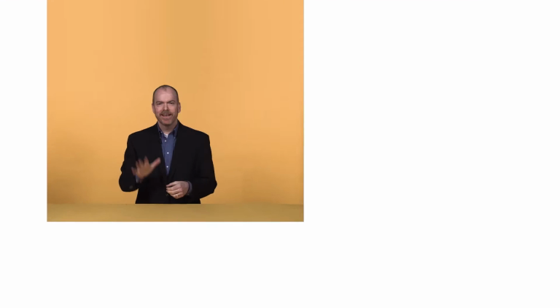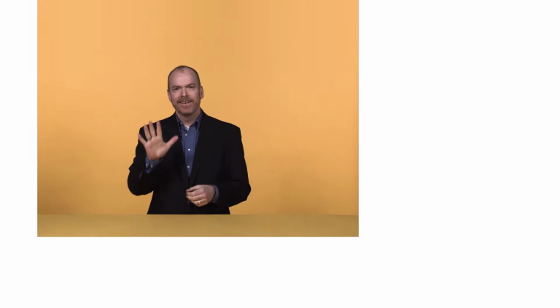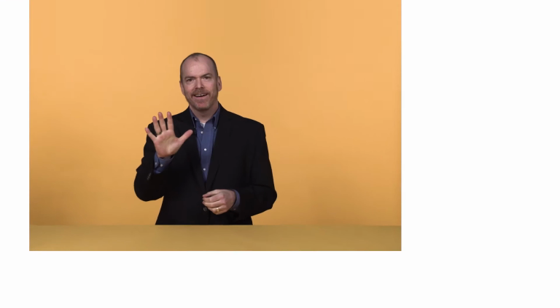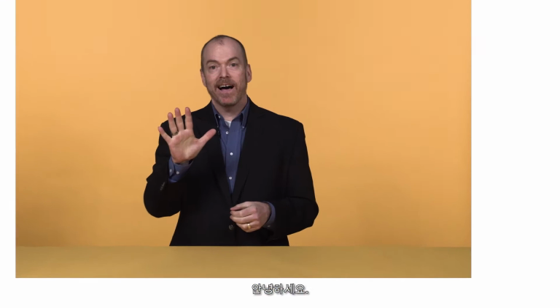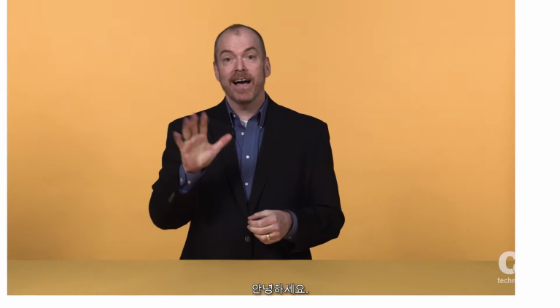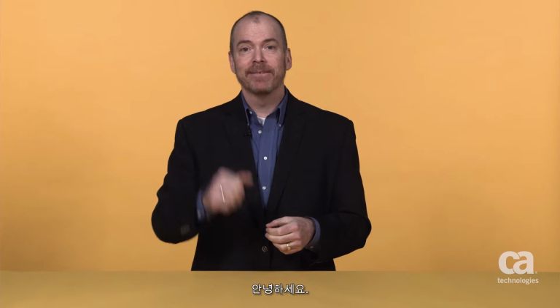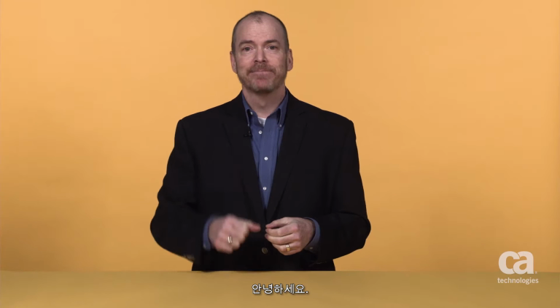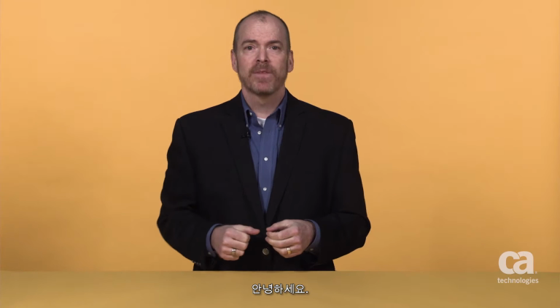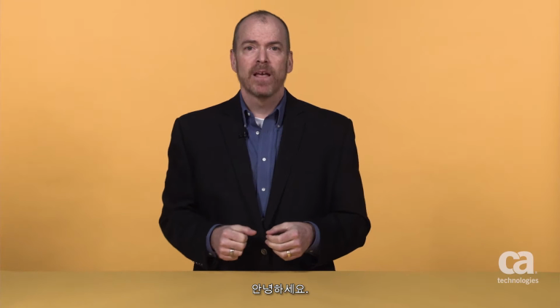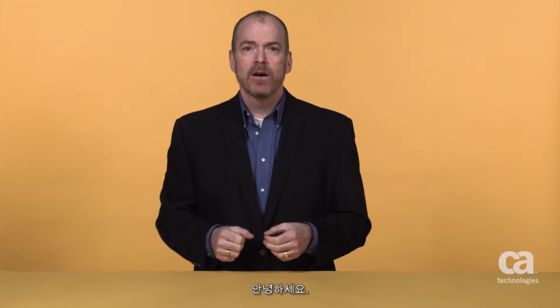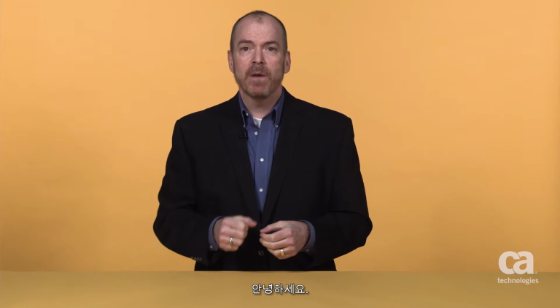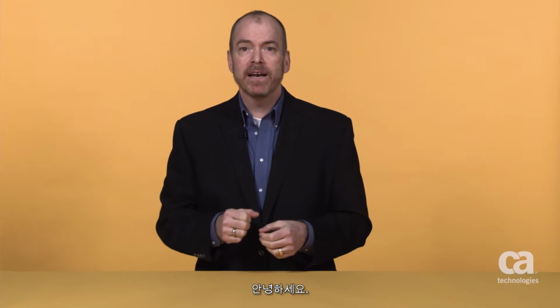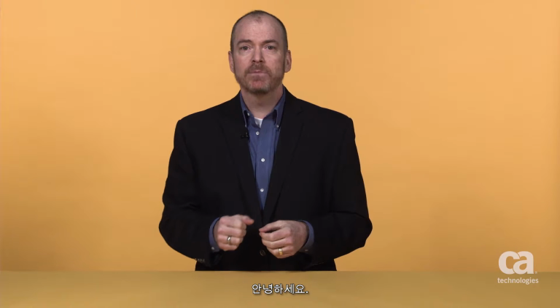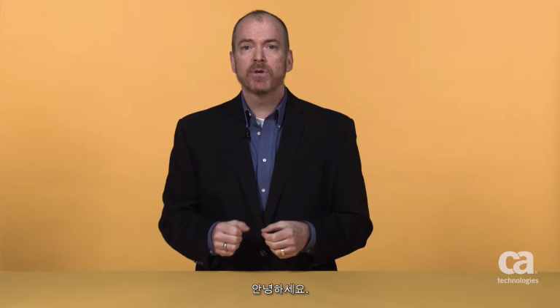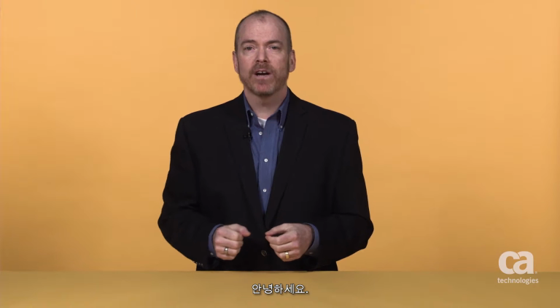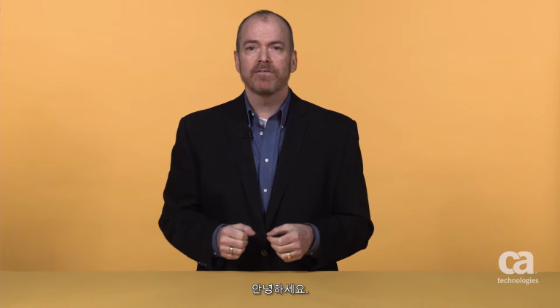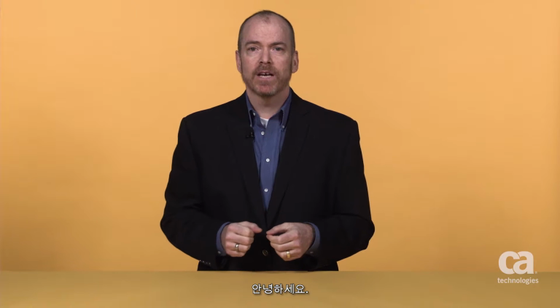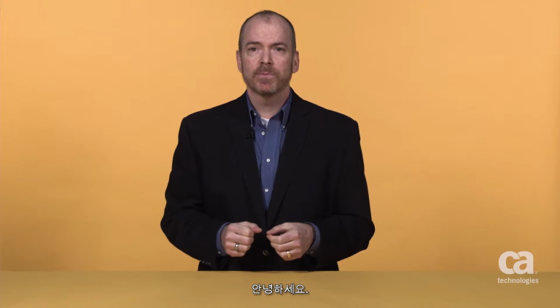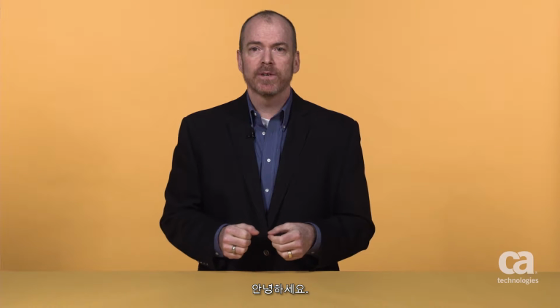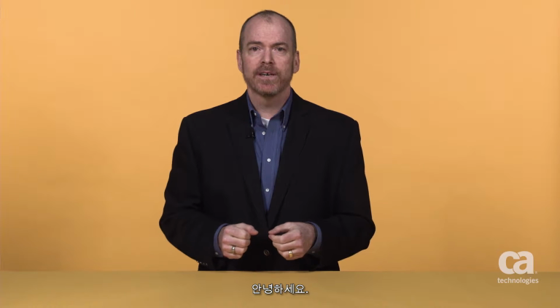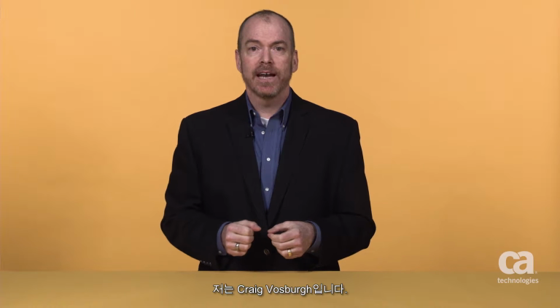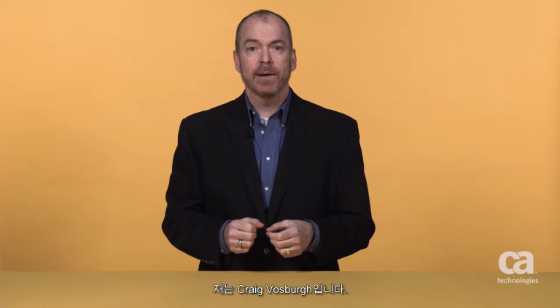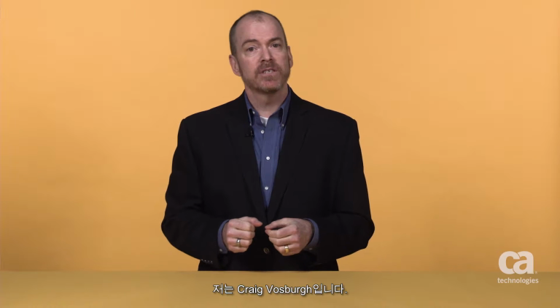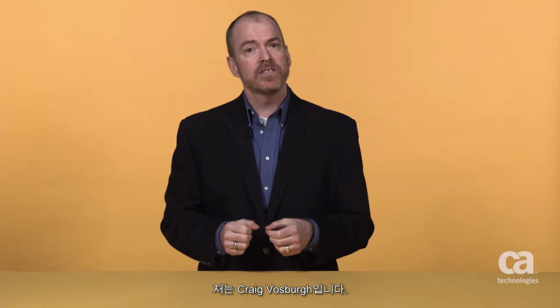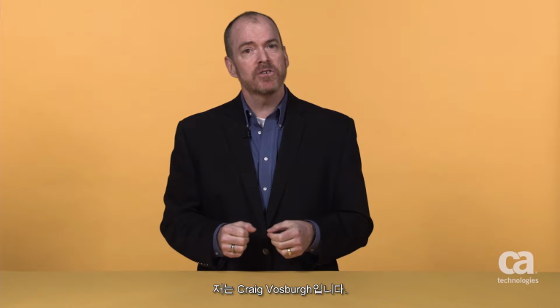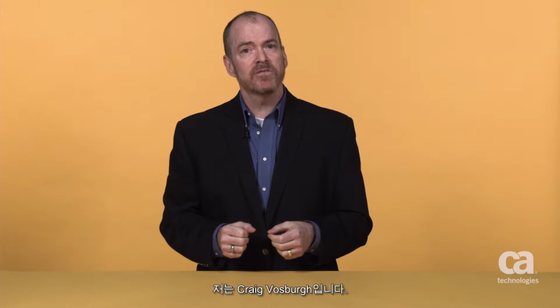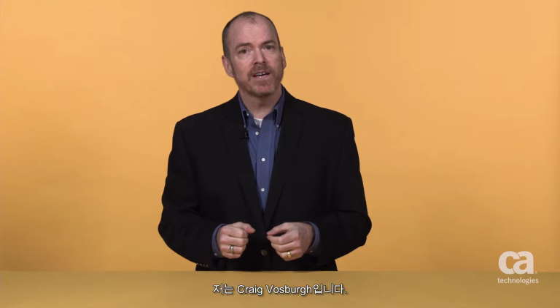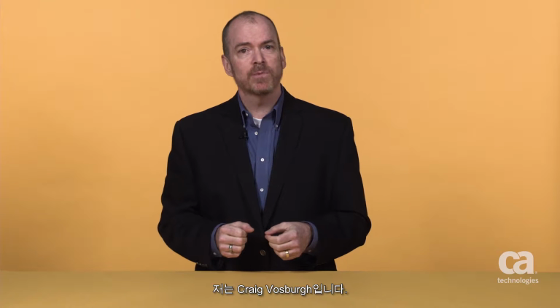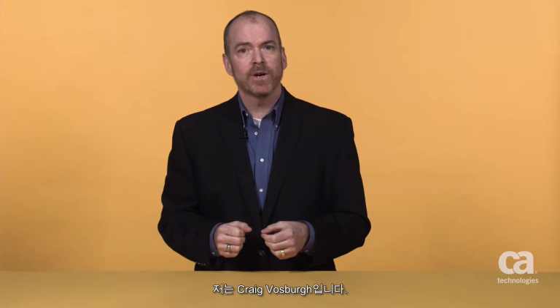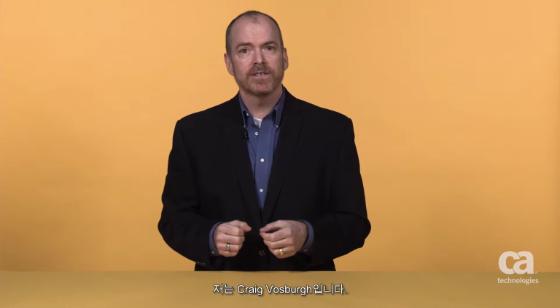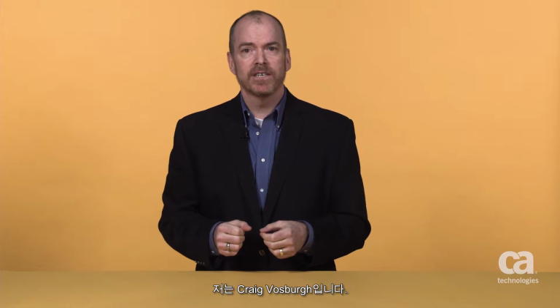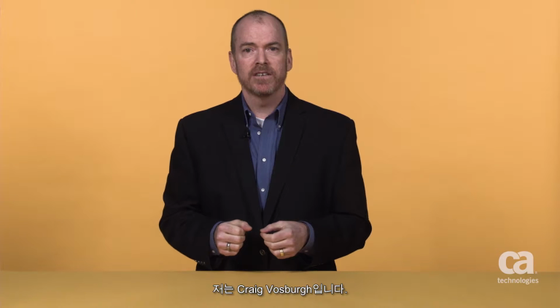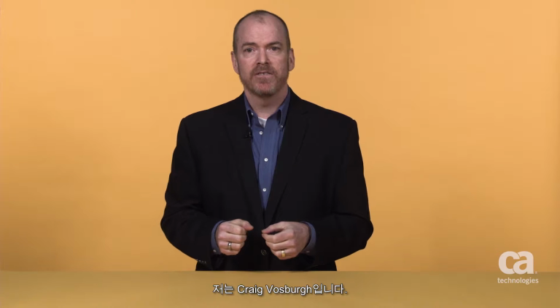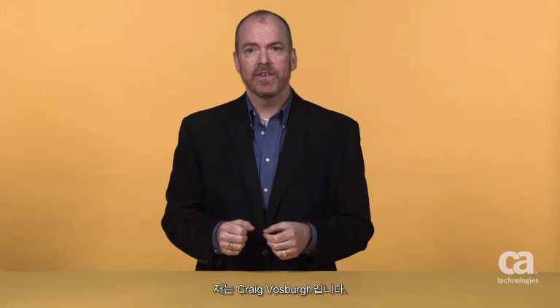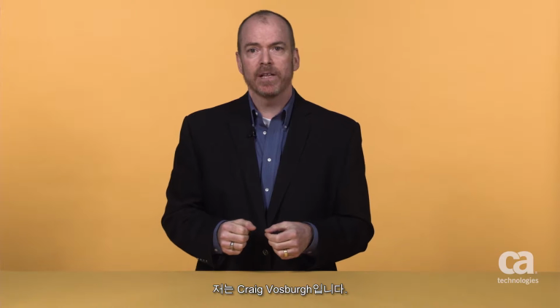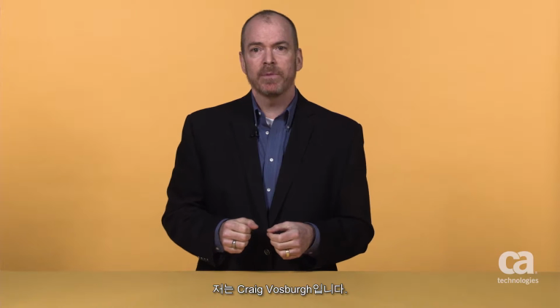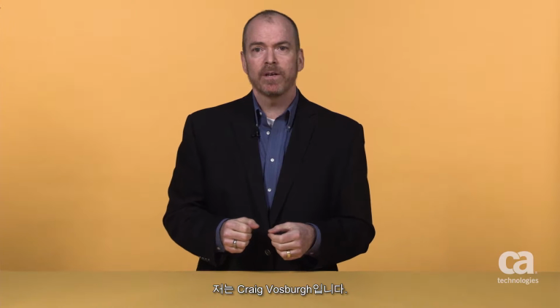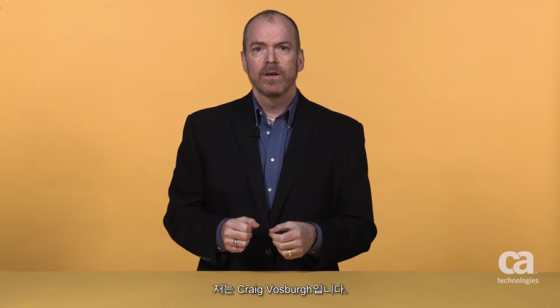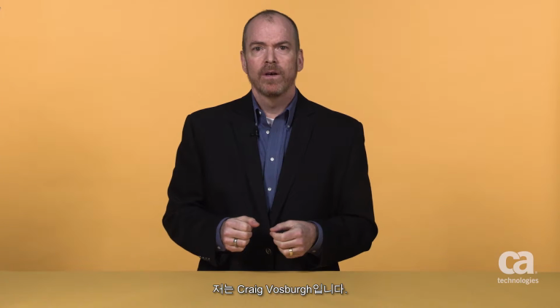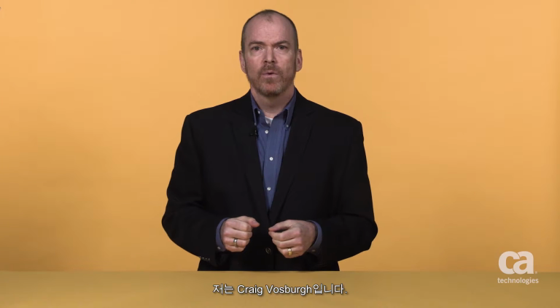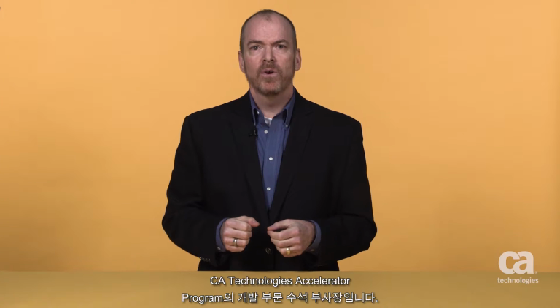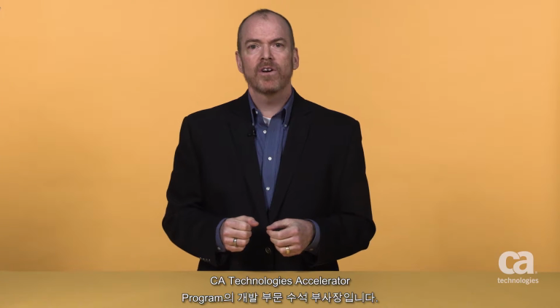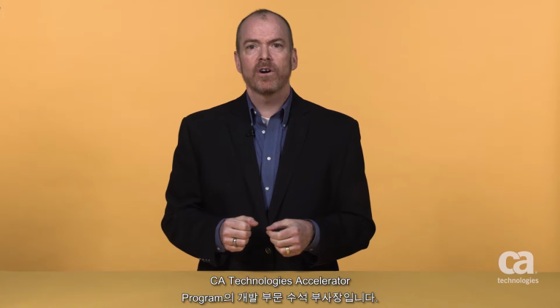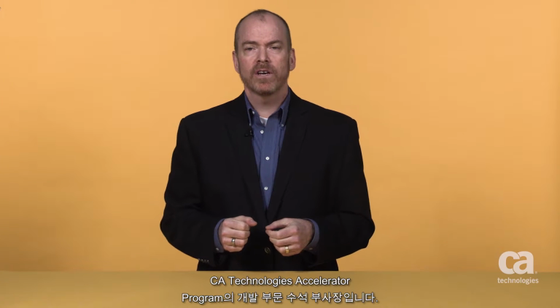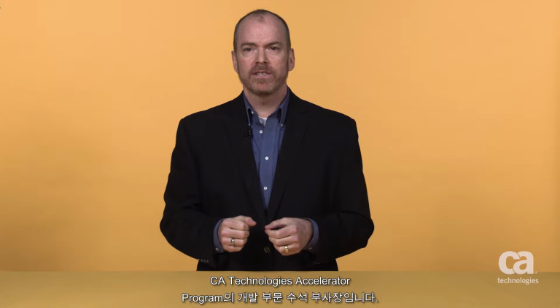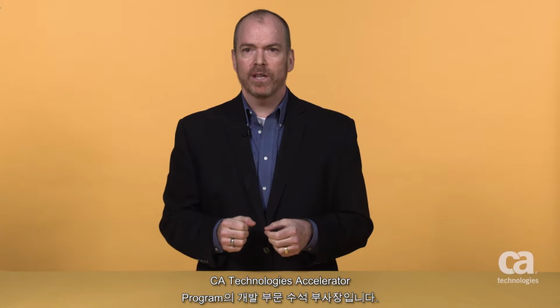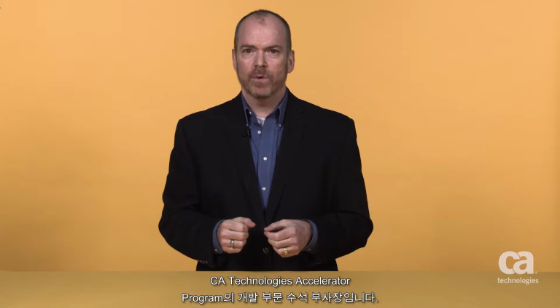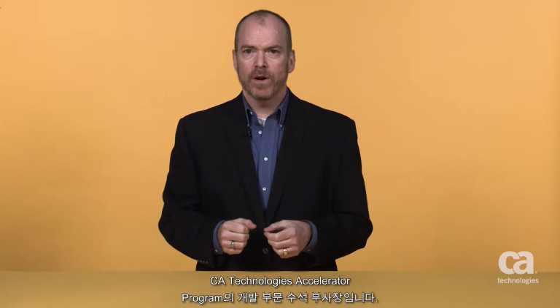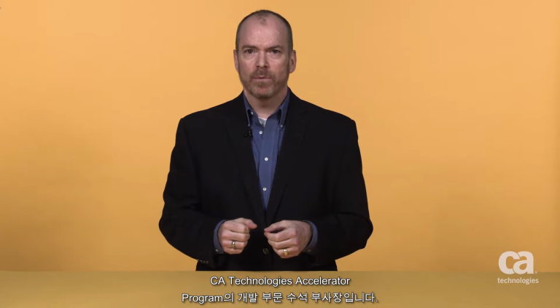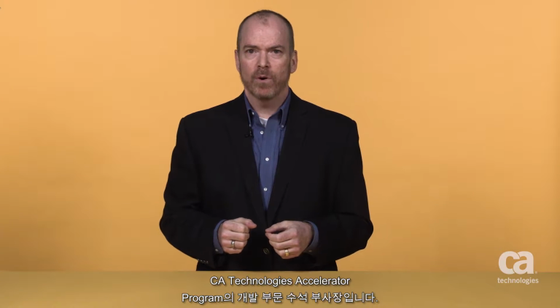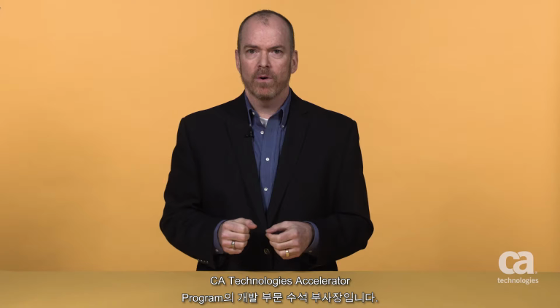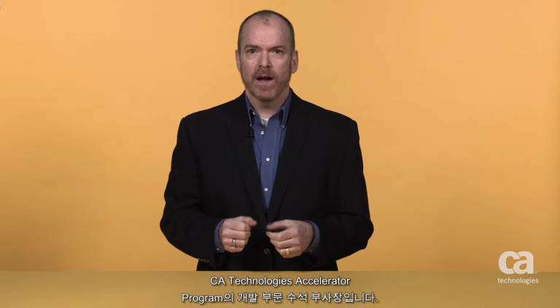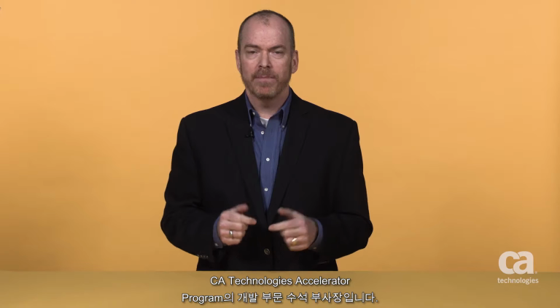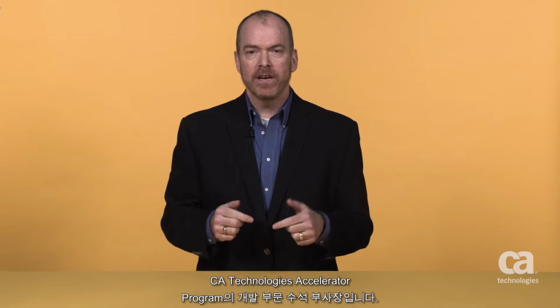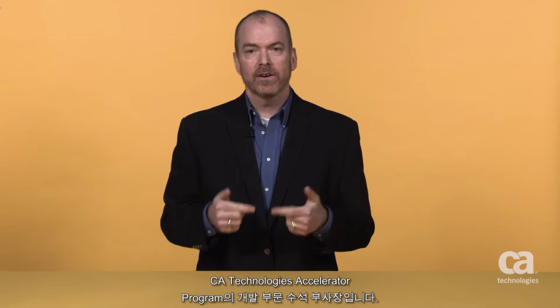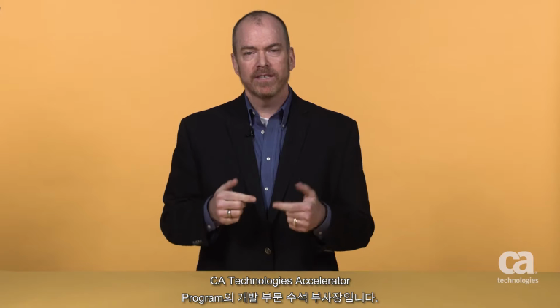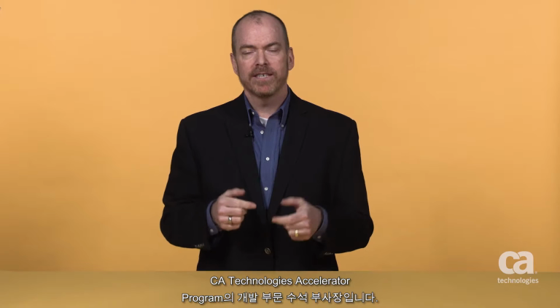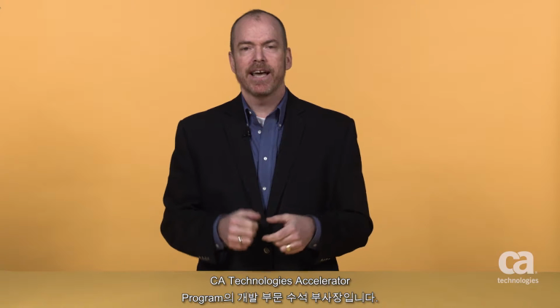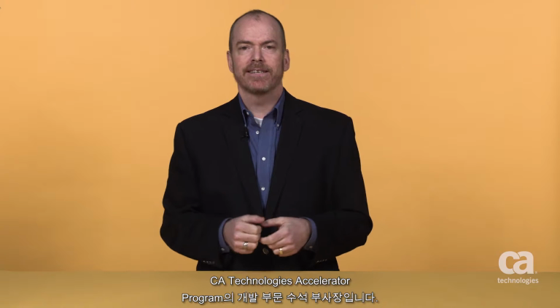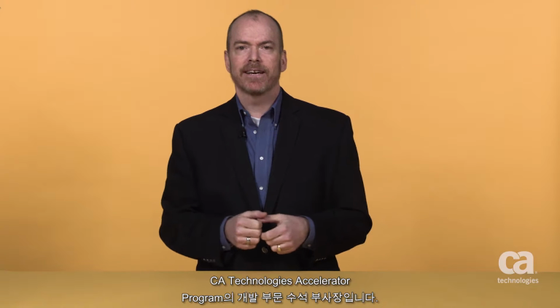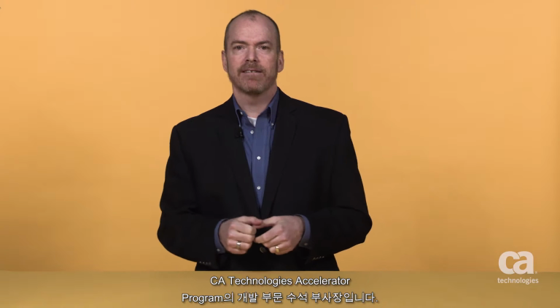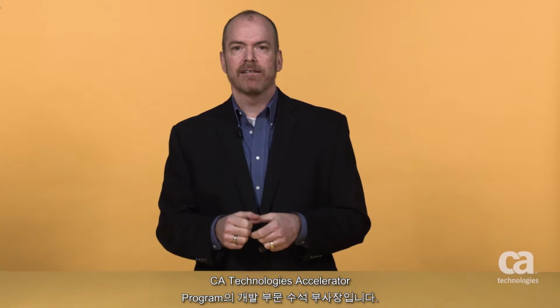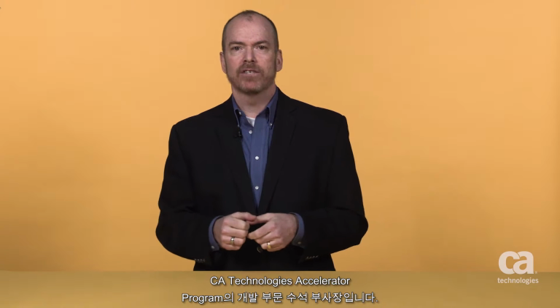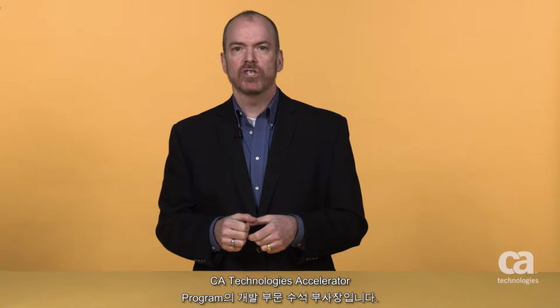Hi, my name is Craig Vosberg, and I'm a Senior Vice President of Development within our Accelerator program here at CA Technologies.